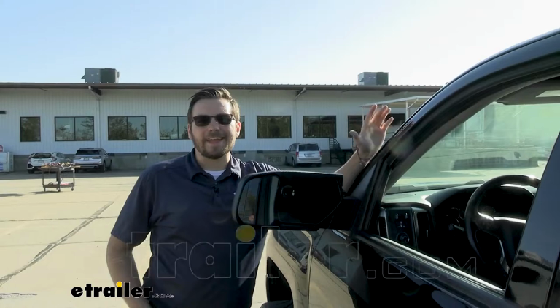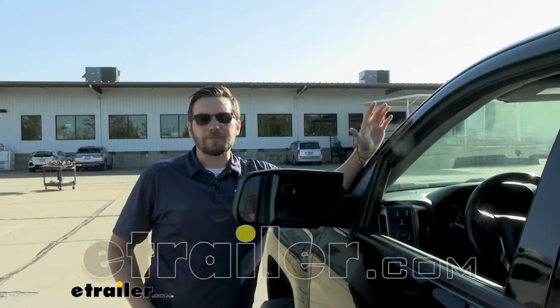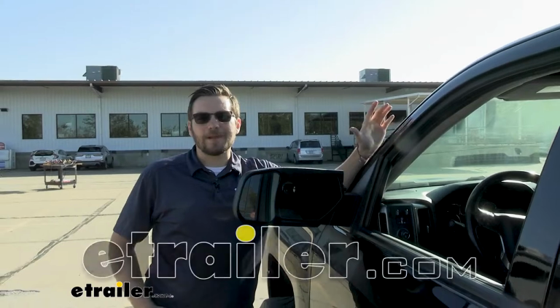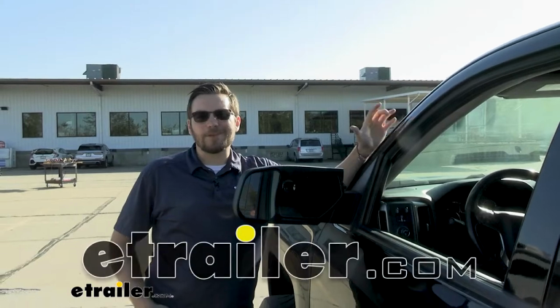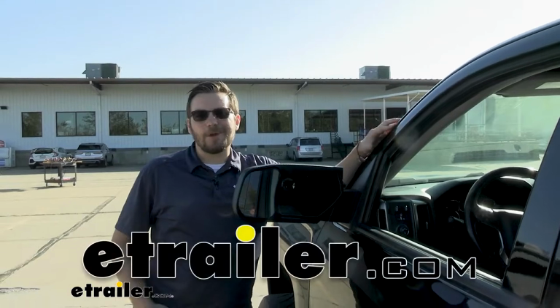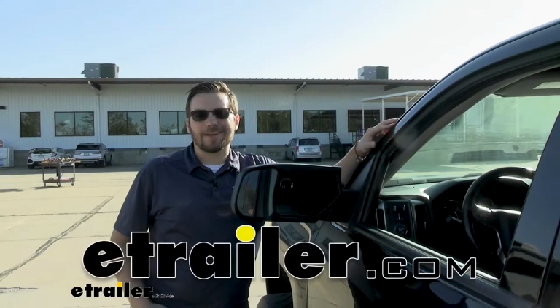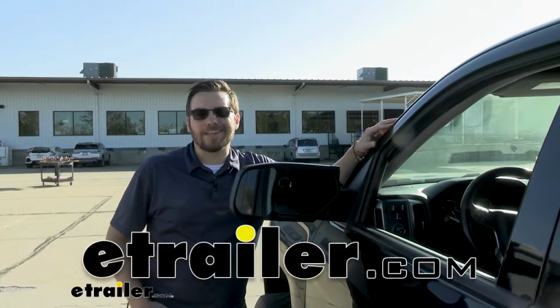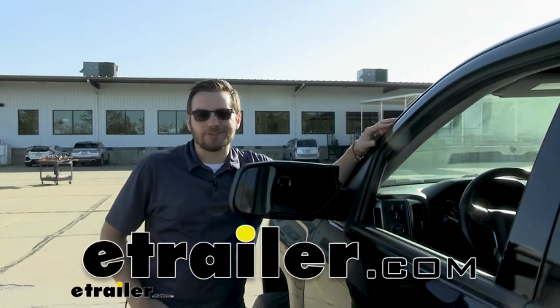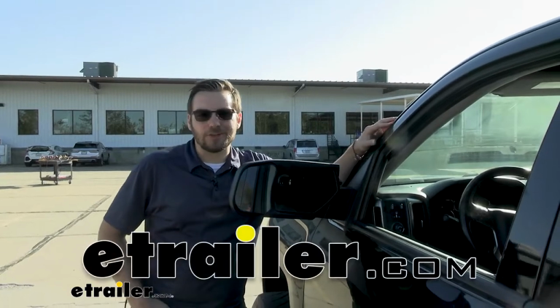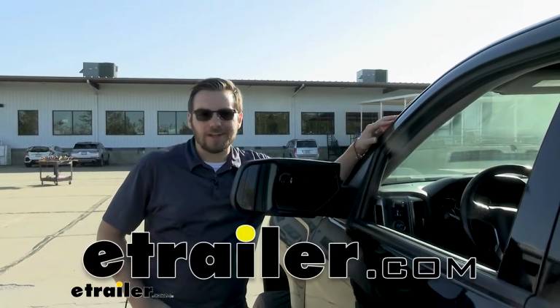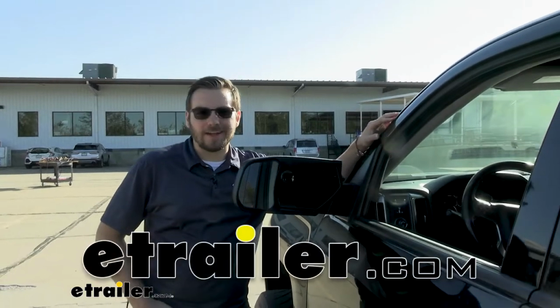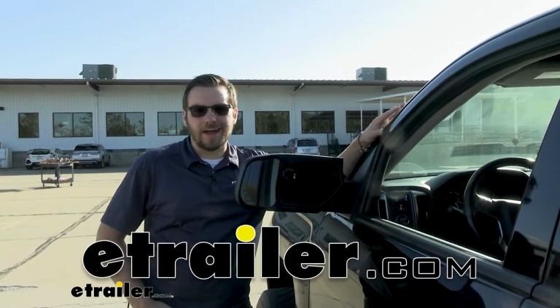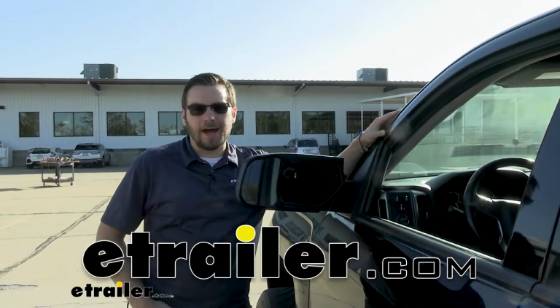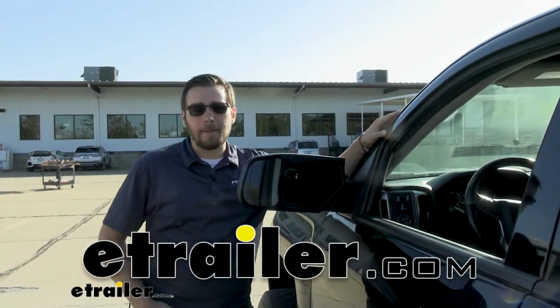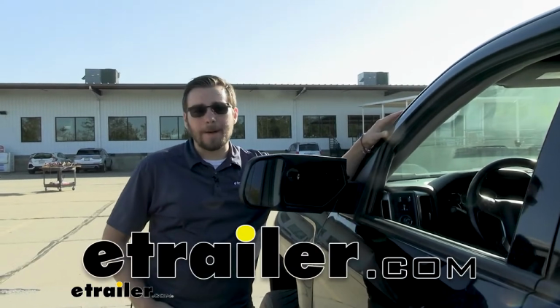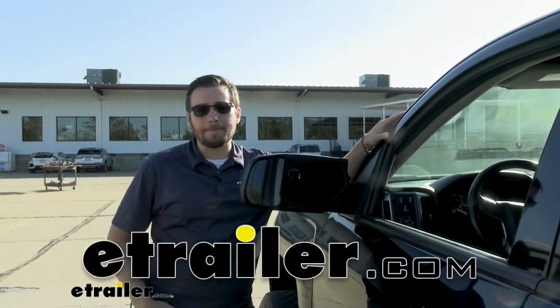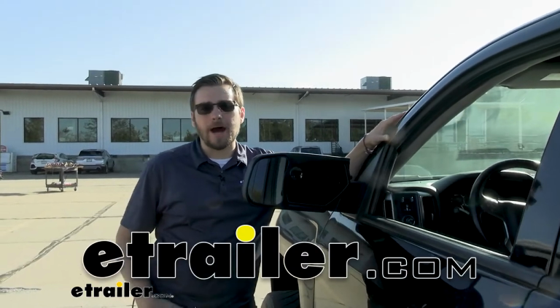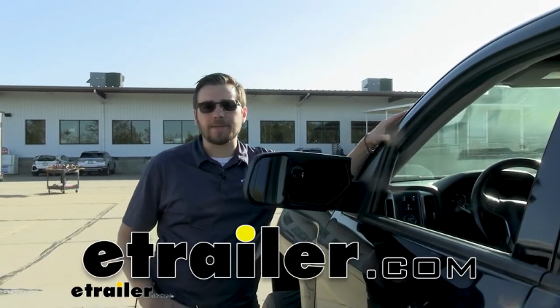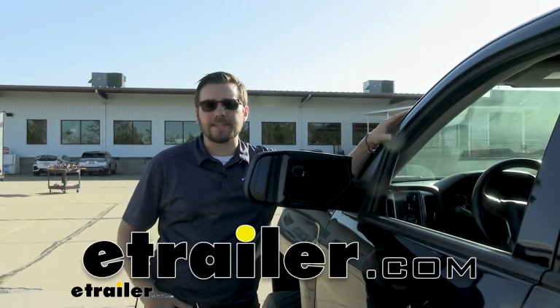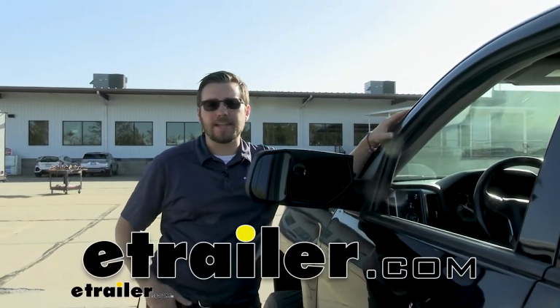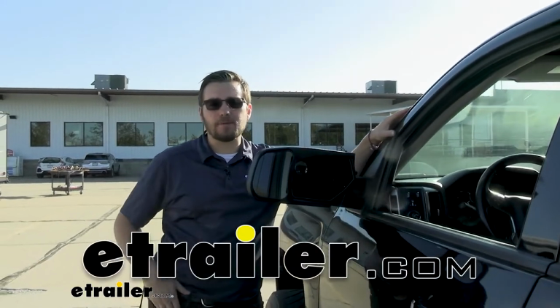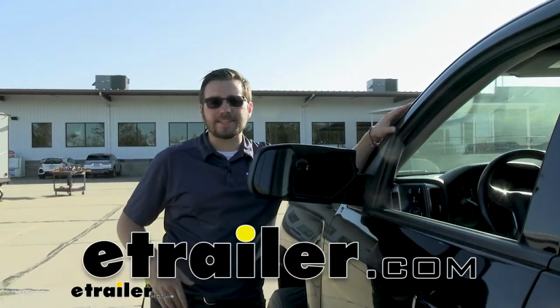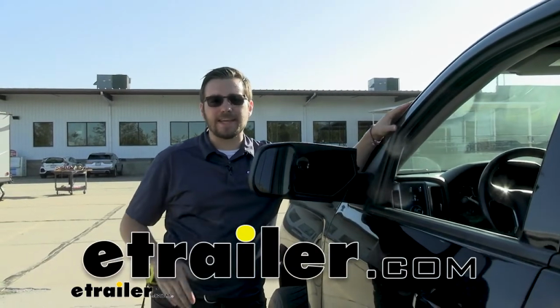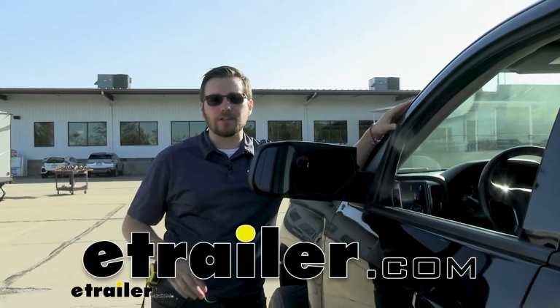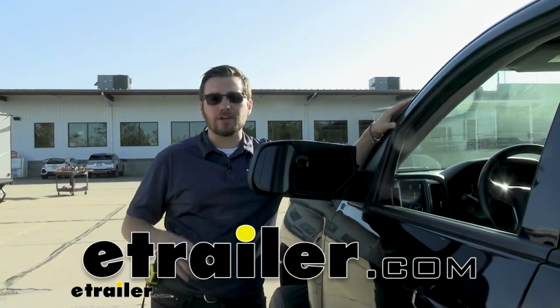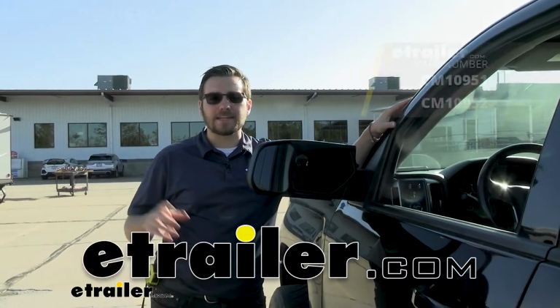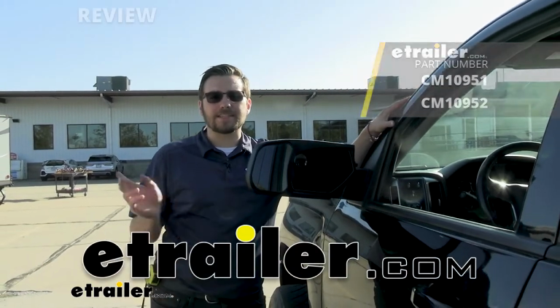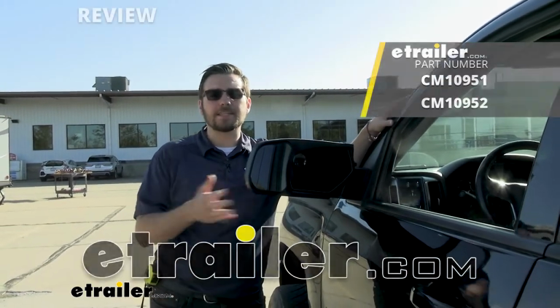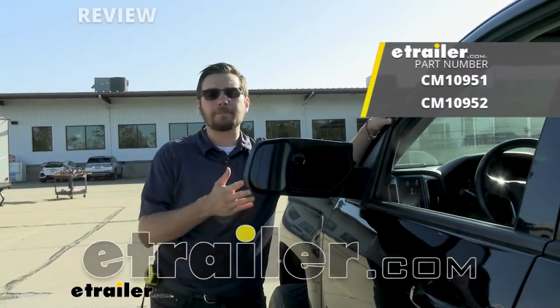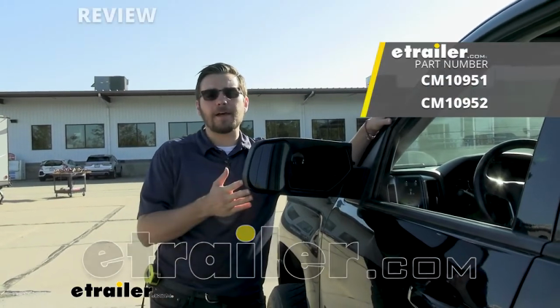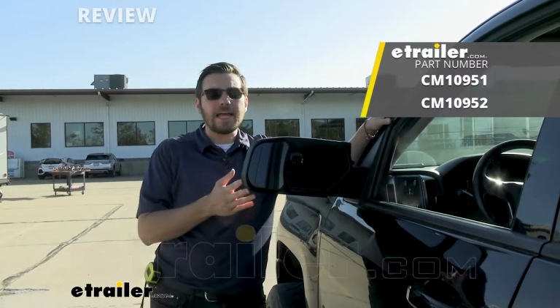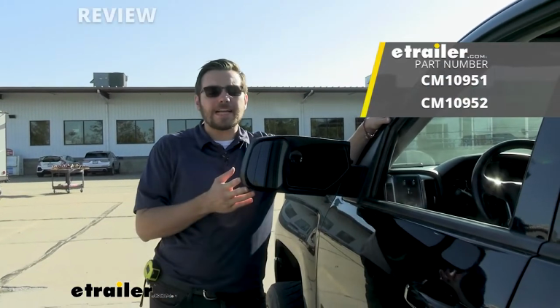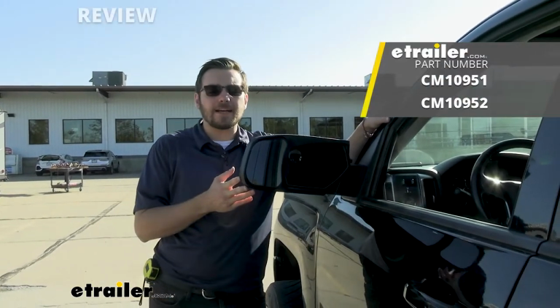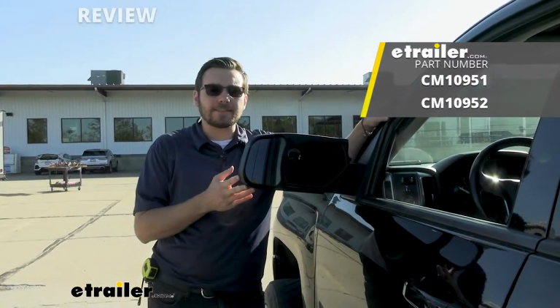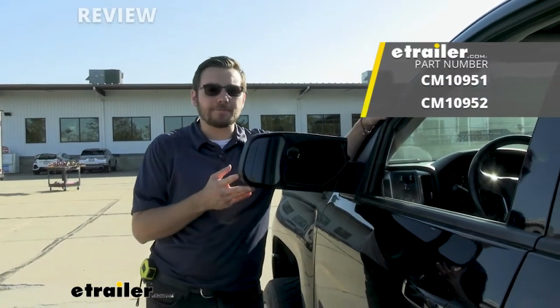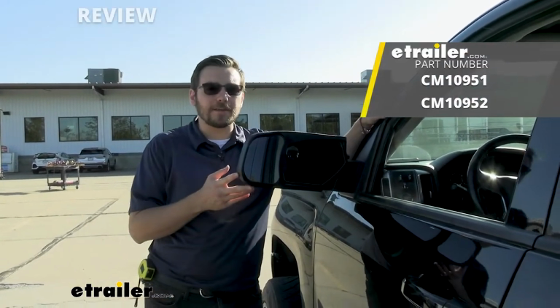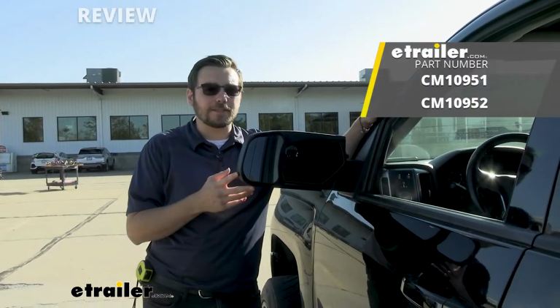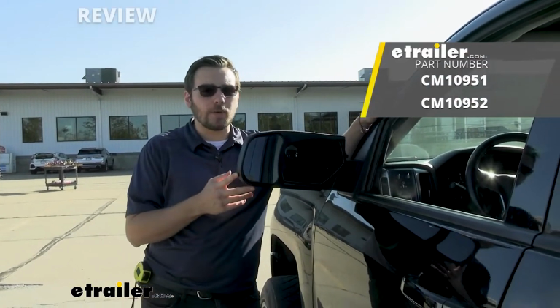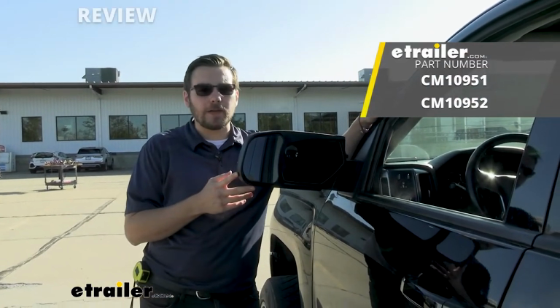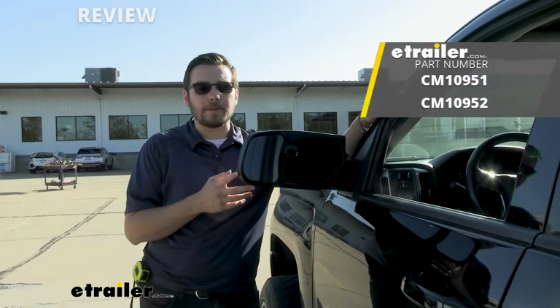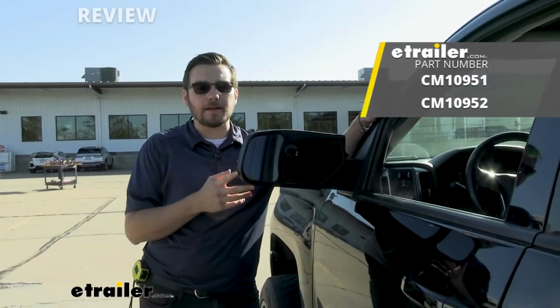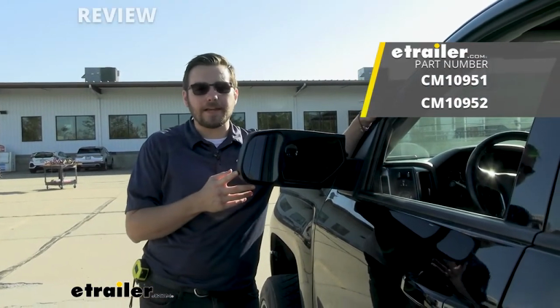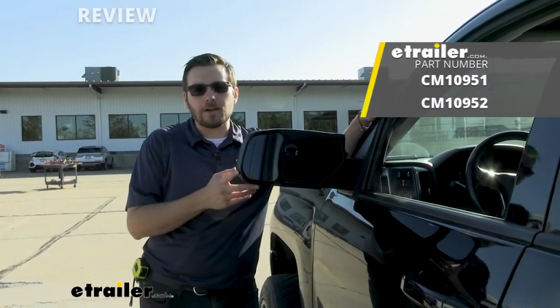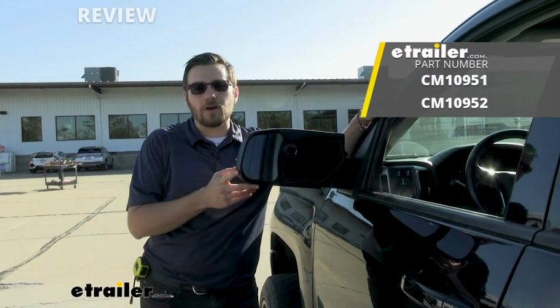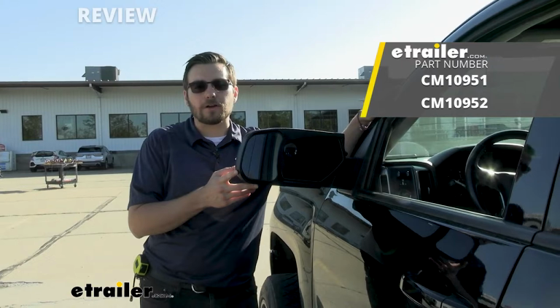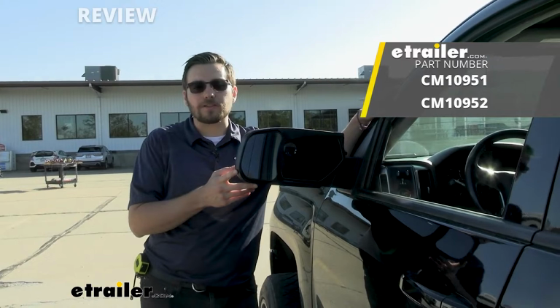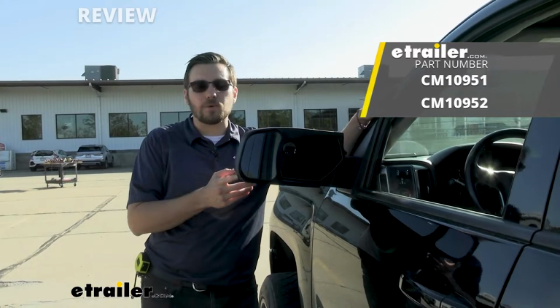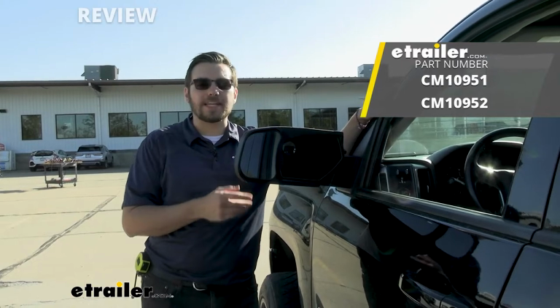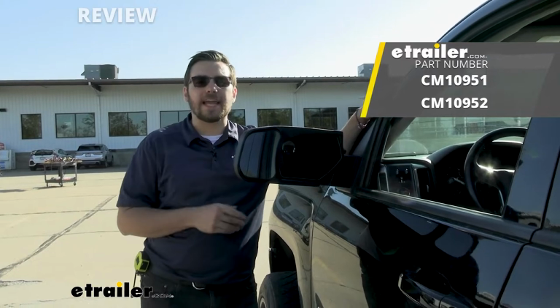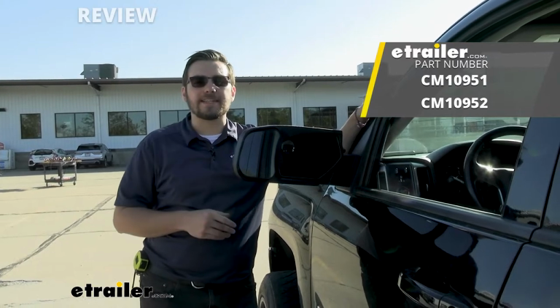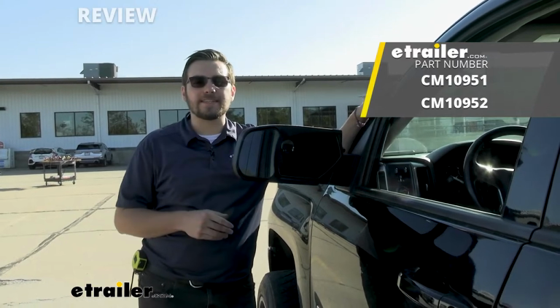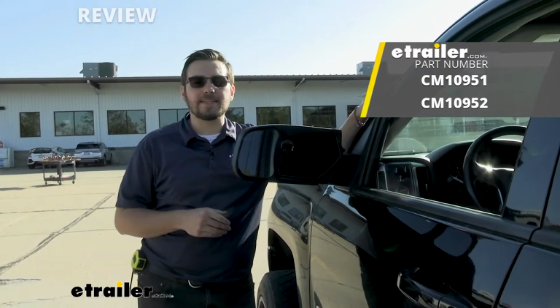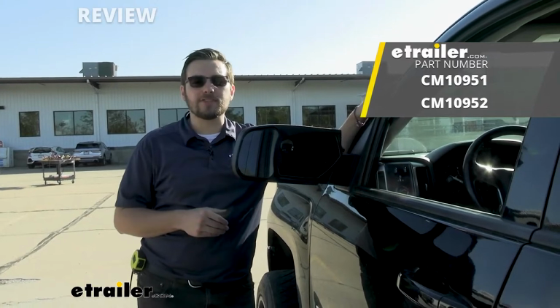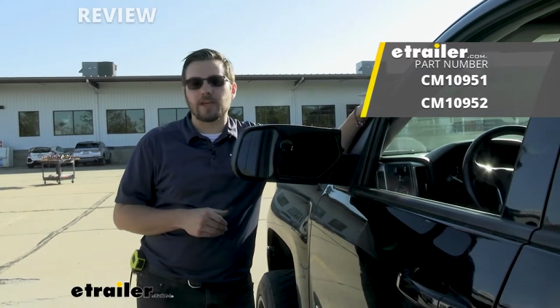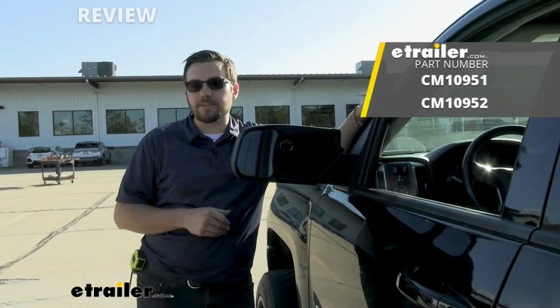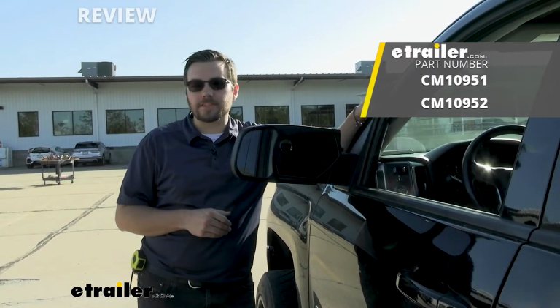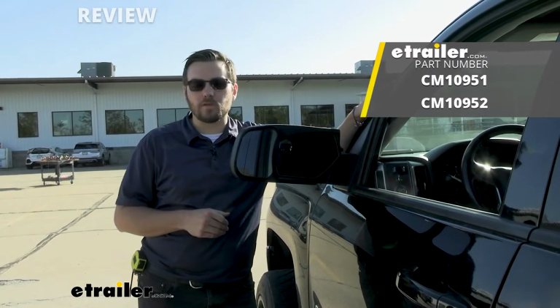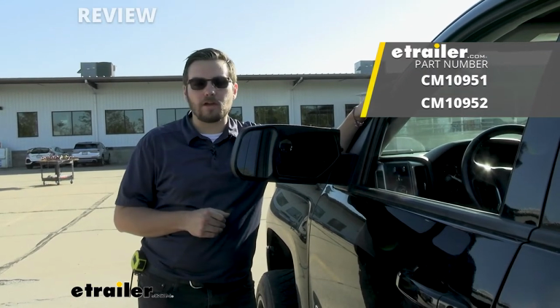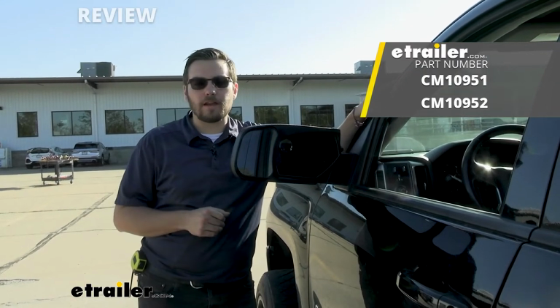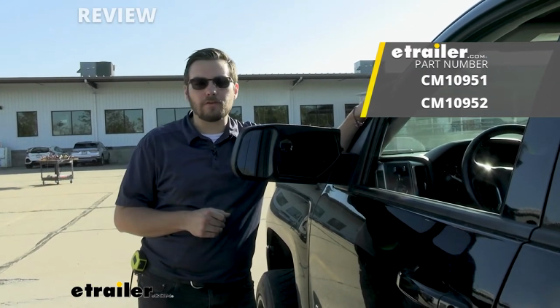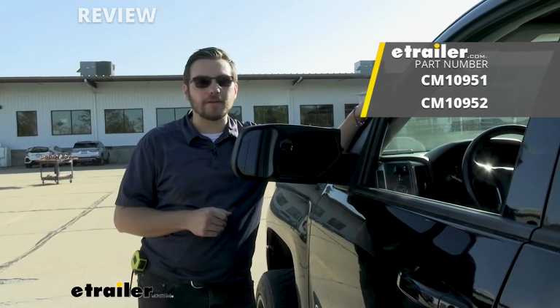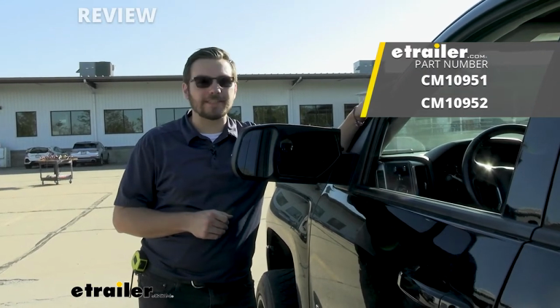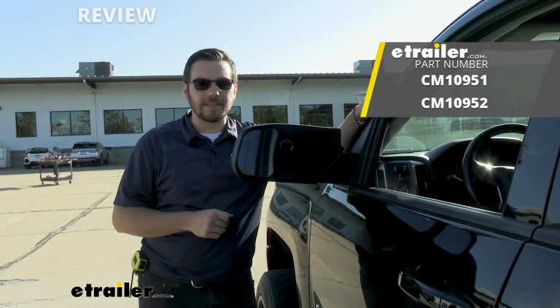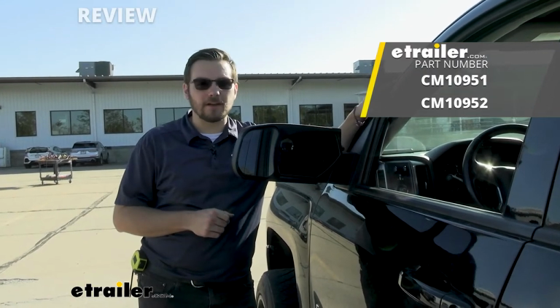Hey, everybody. Welcome to eTrailer.com. I'm Bobby, and today we're taking a look at the SEPA custom fit towing mirror here on our 2018 Chevy Silverado 1500.